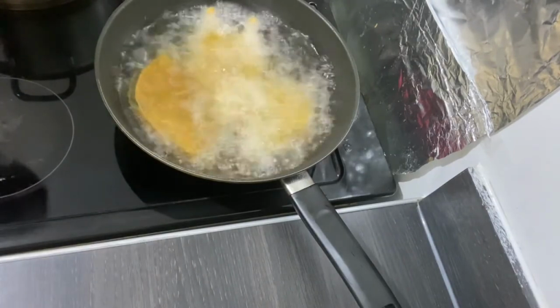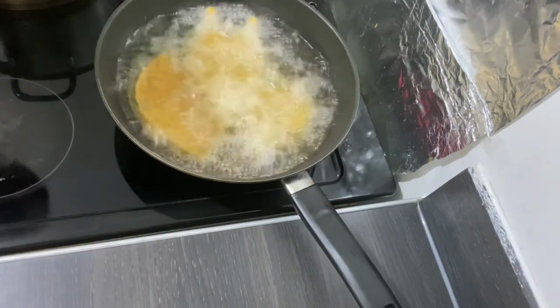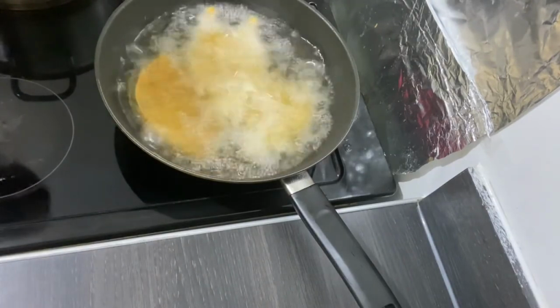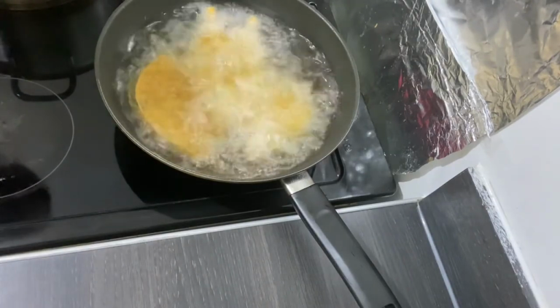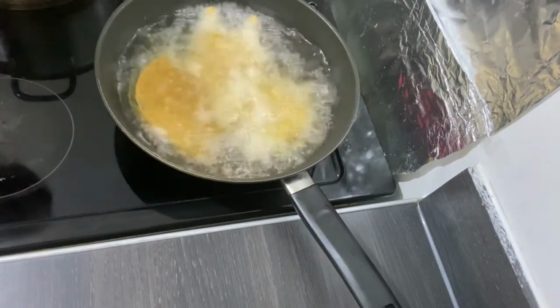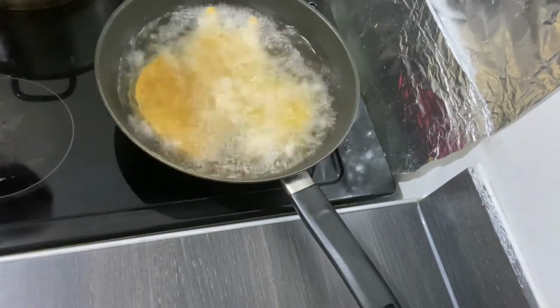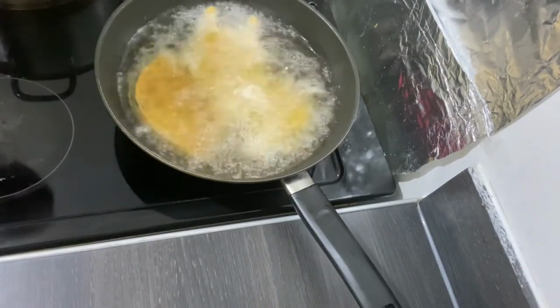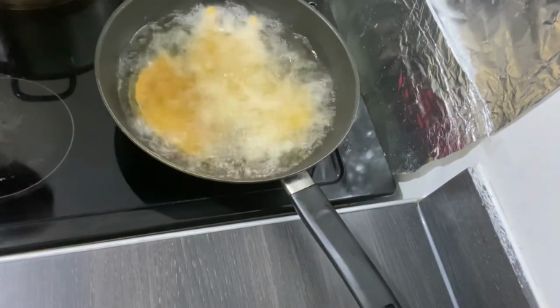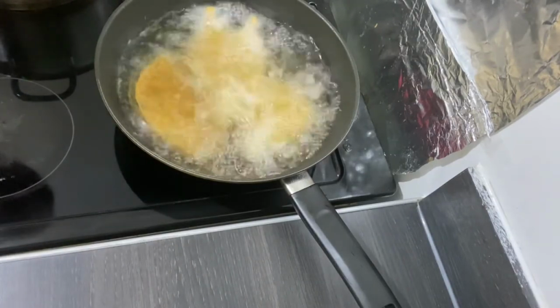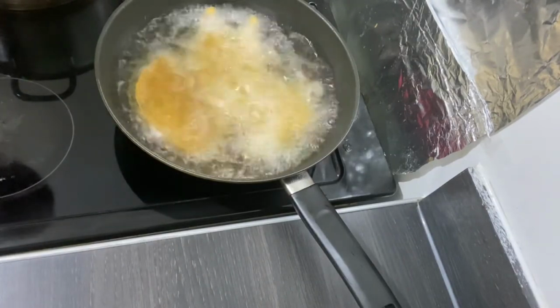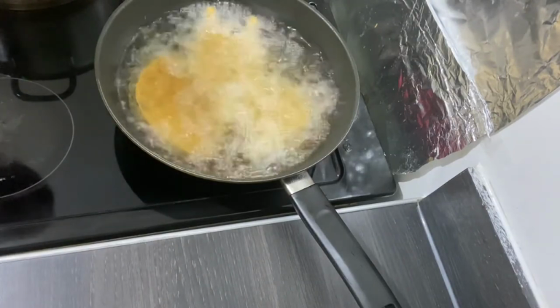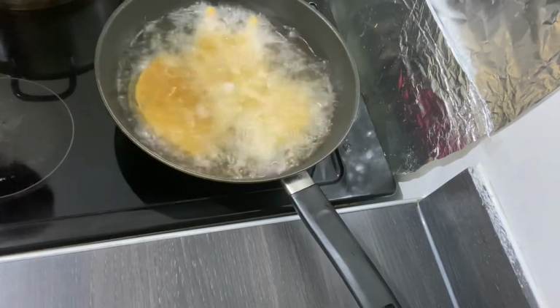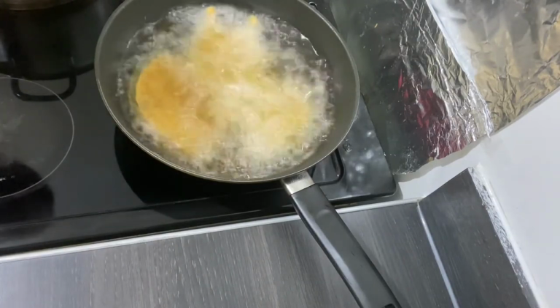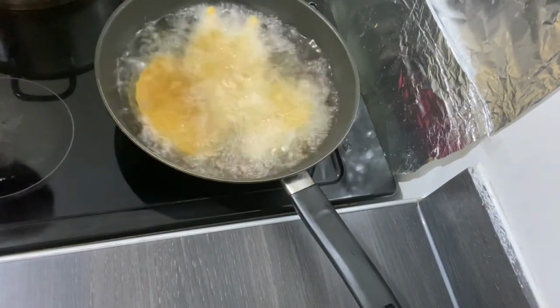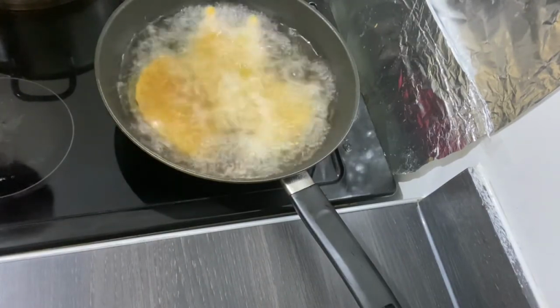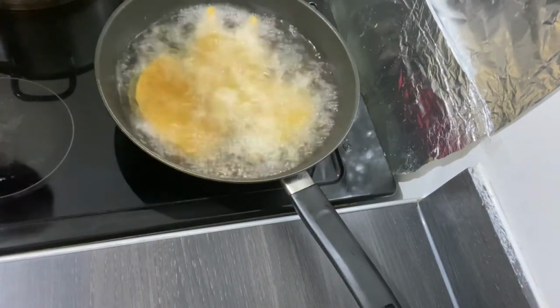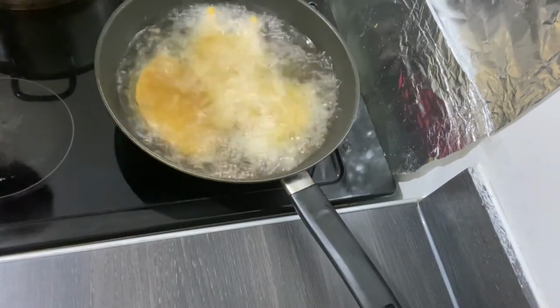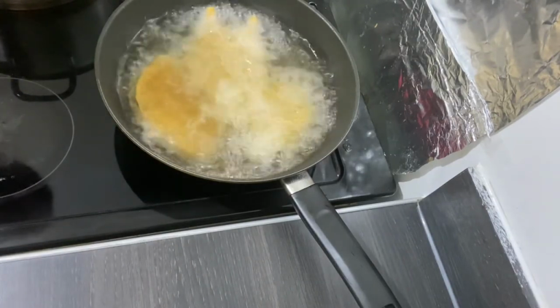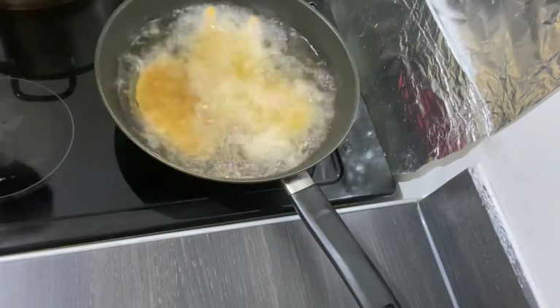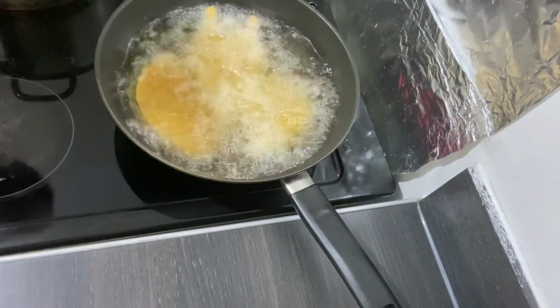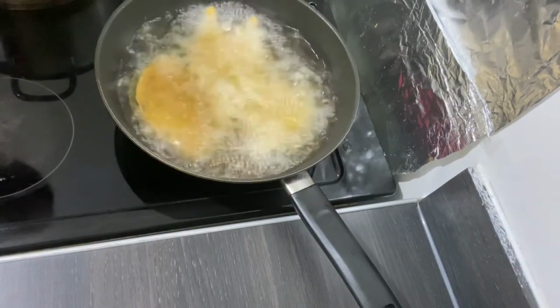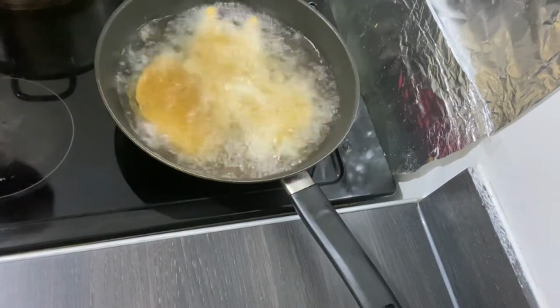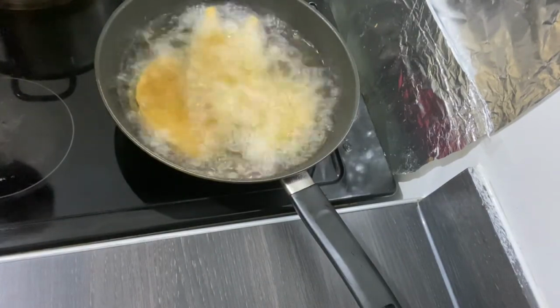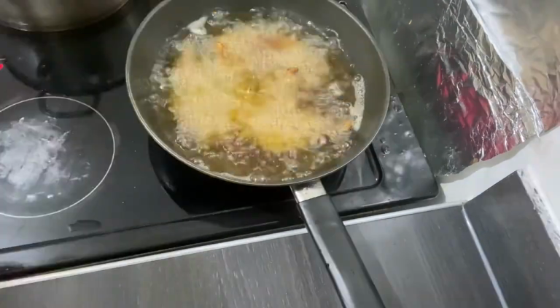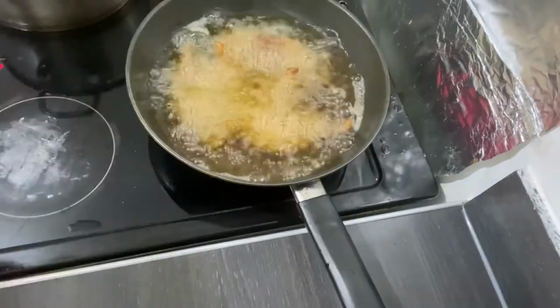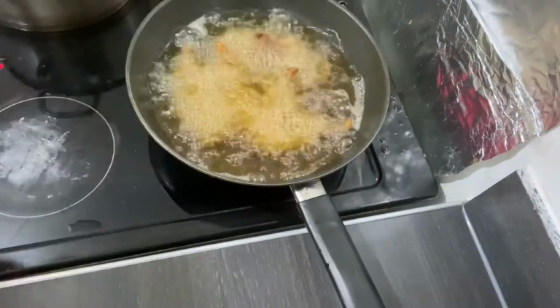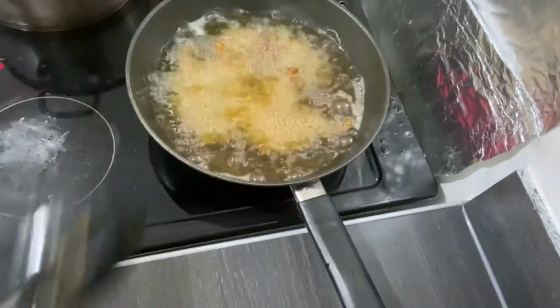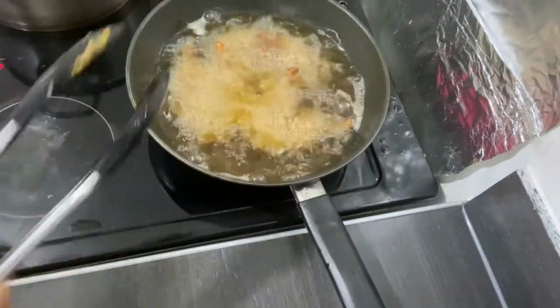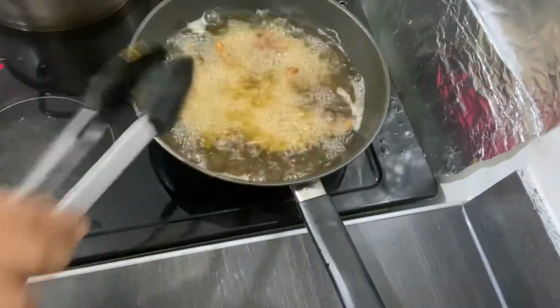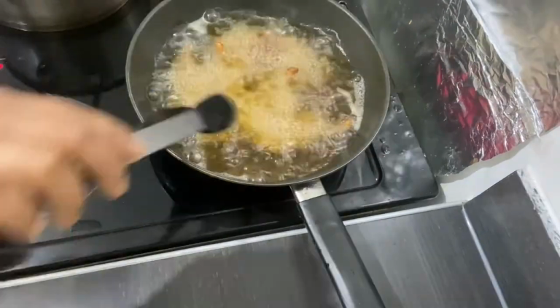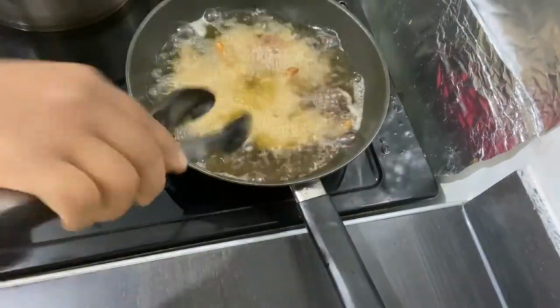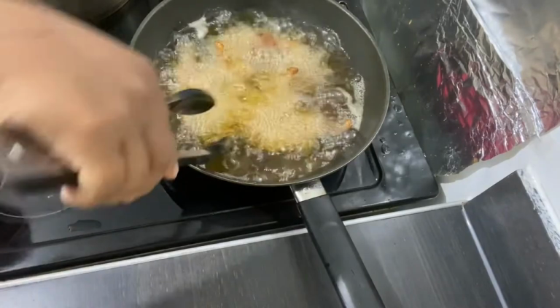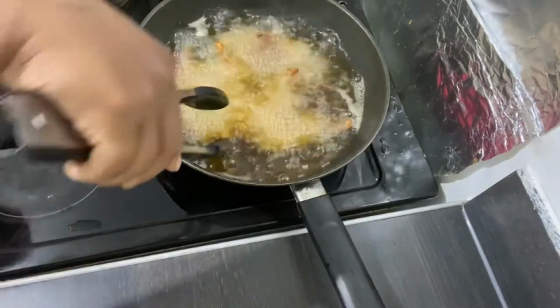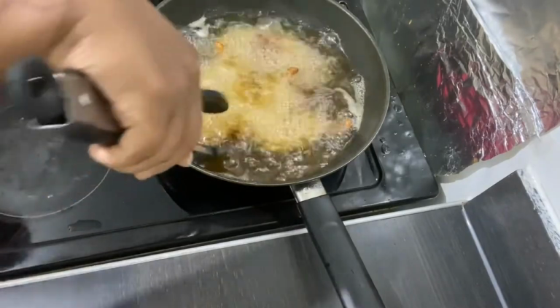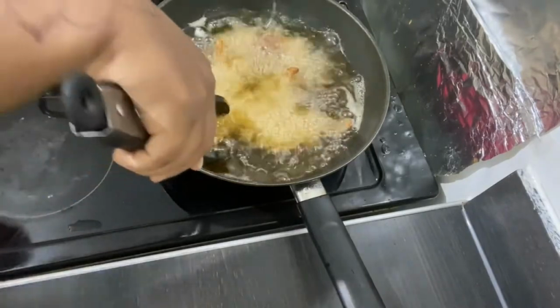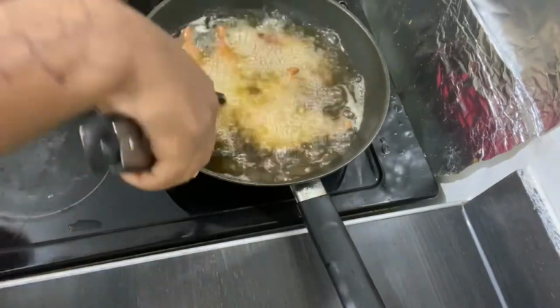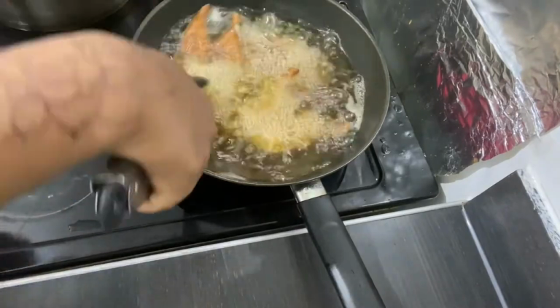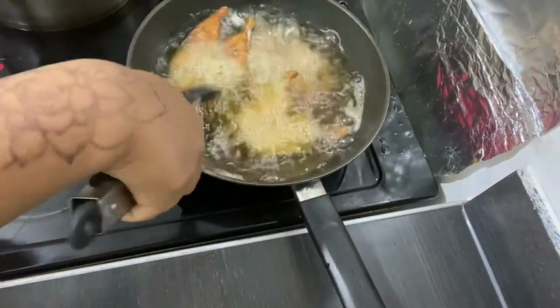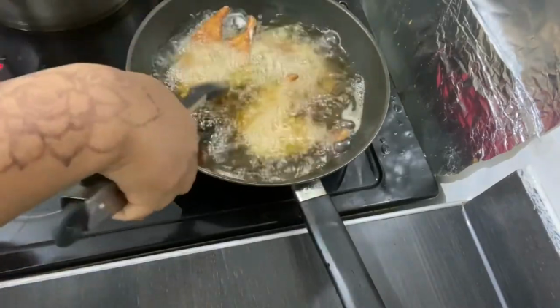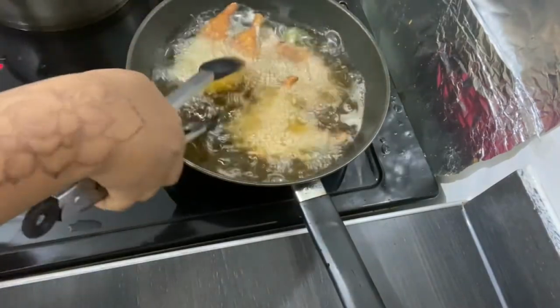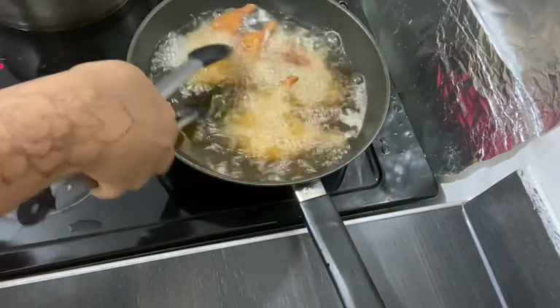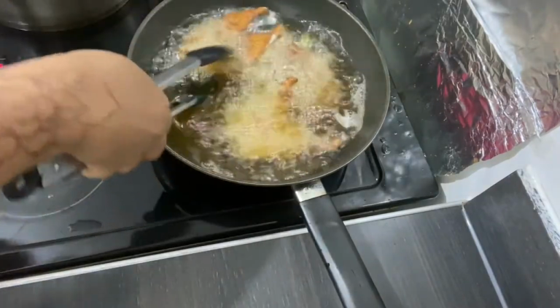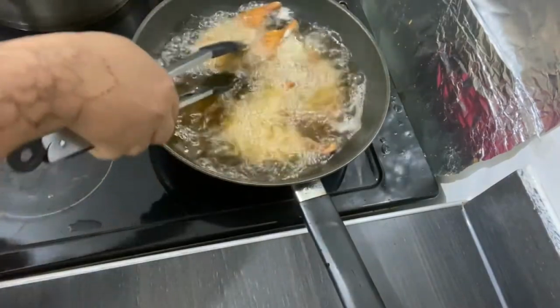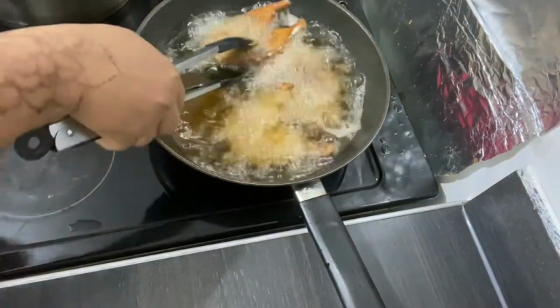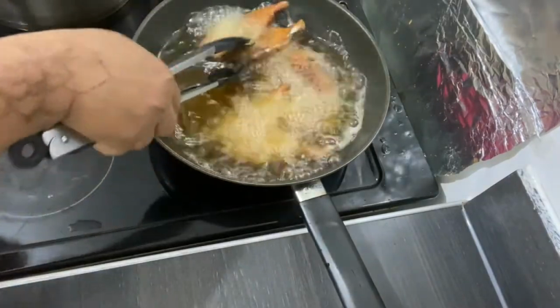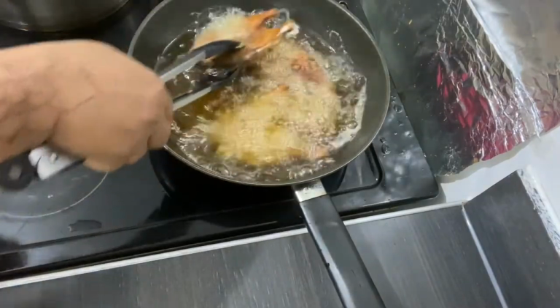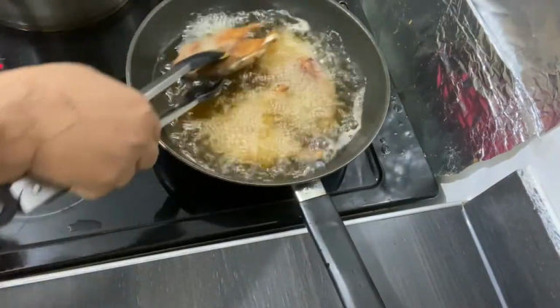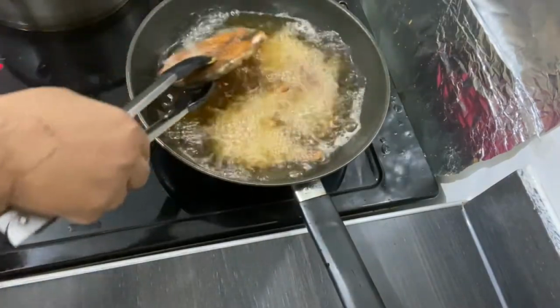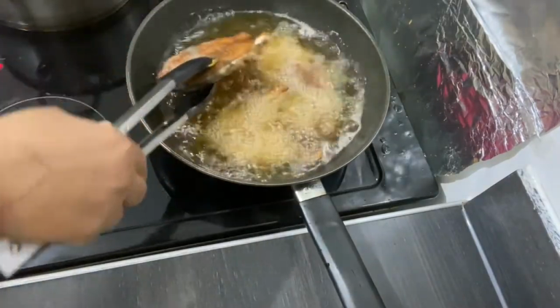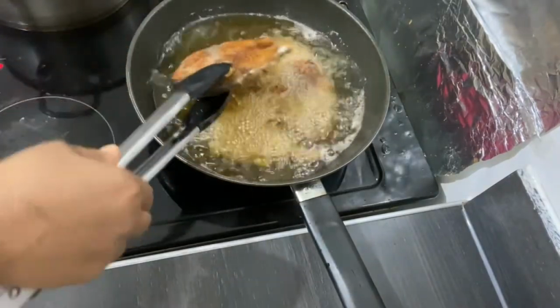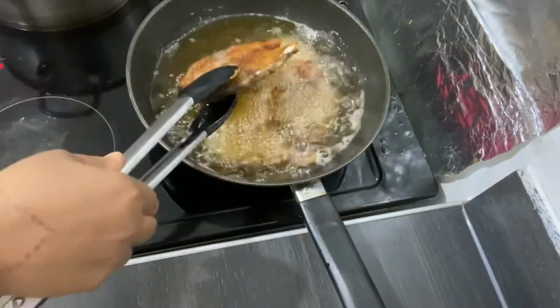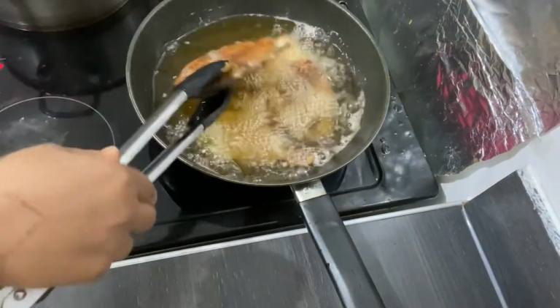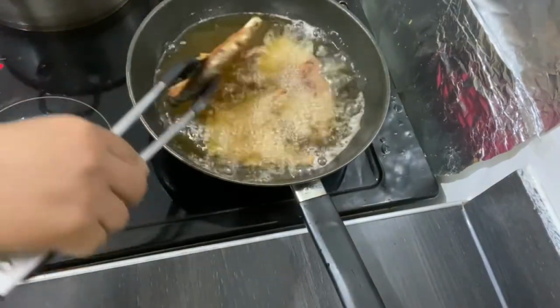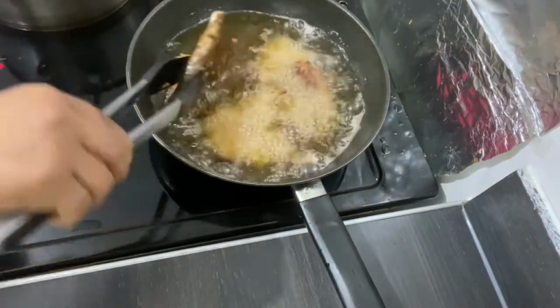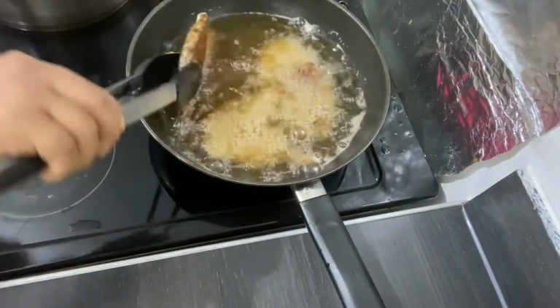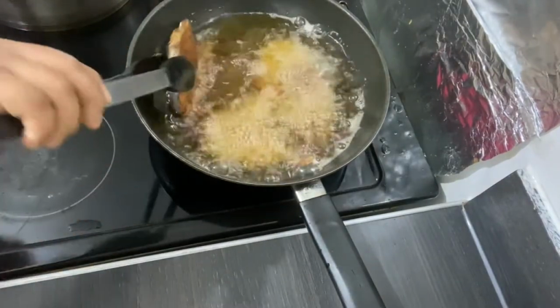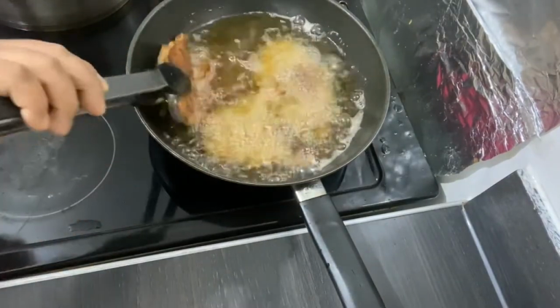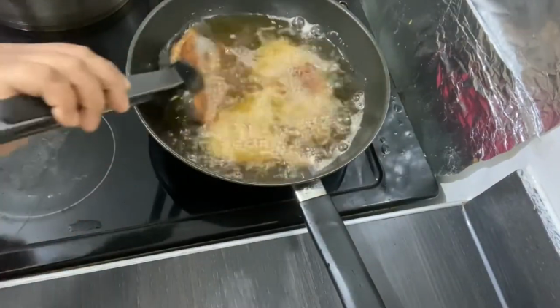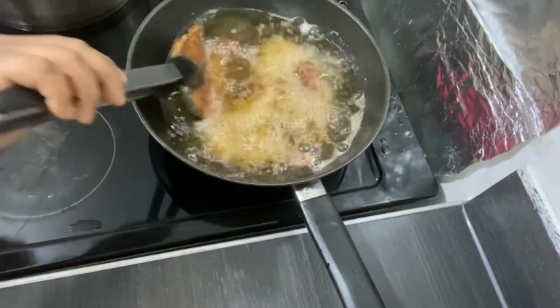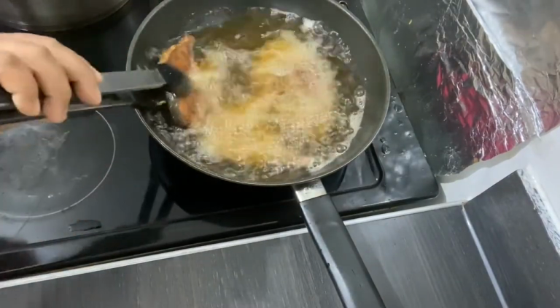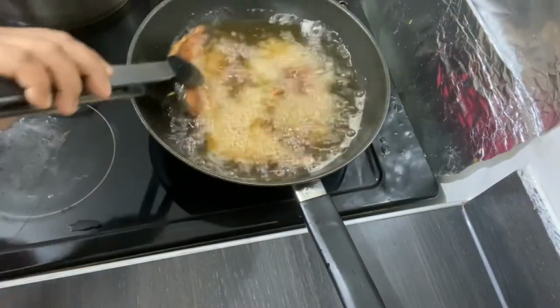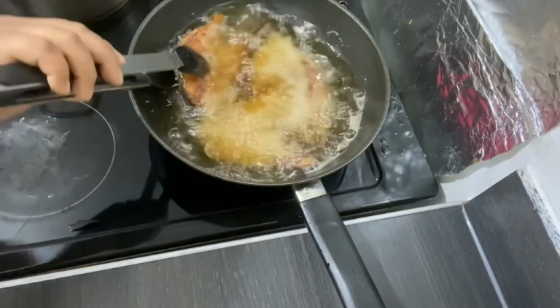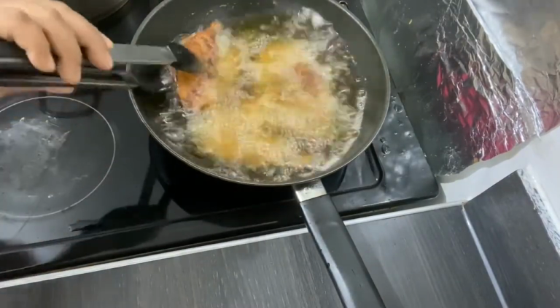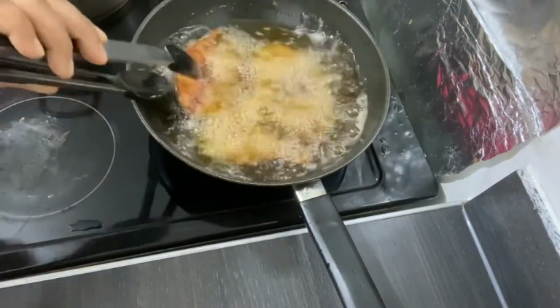I'm going to allow it to cook on each side for three minutes. So now I'm going to turn it around to the other side.